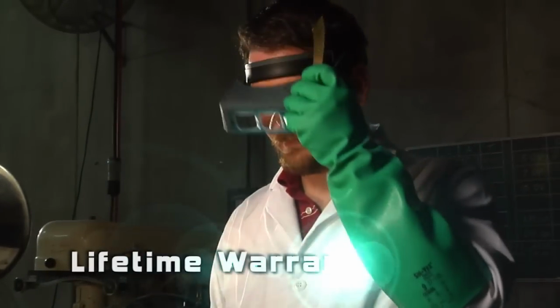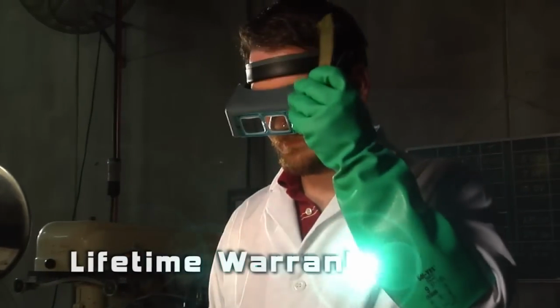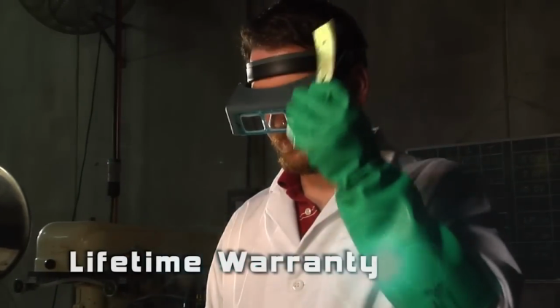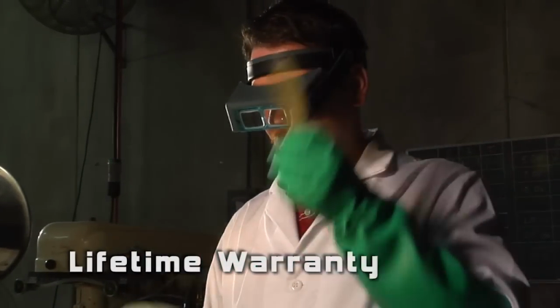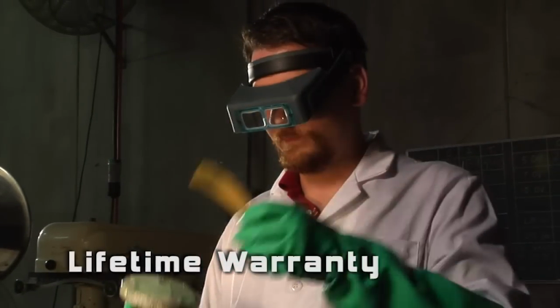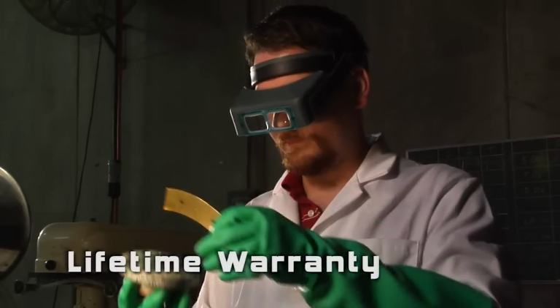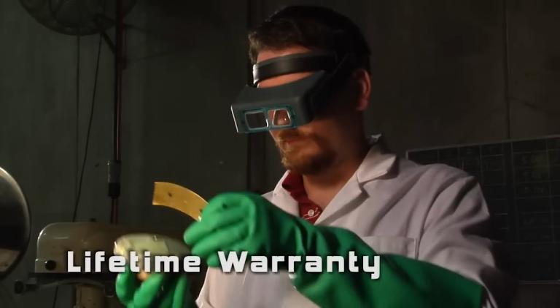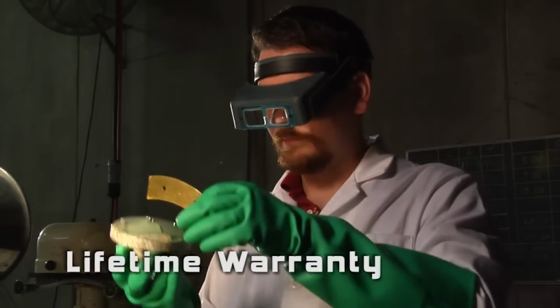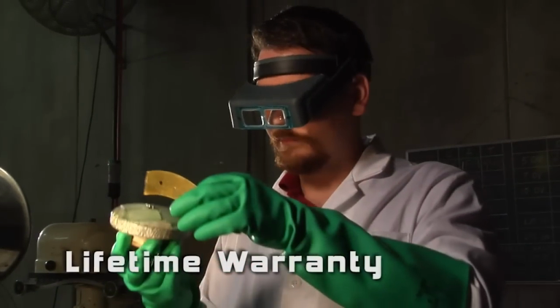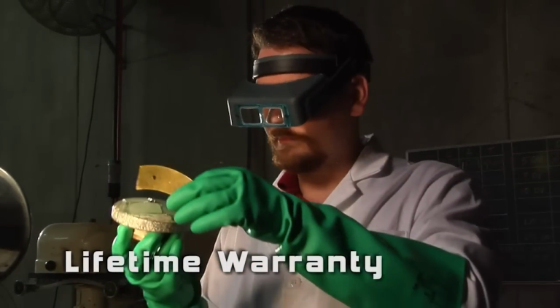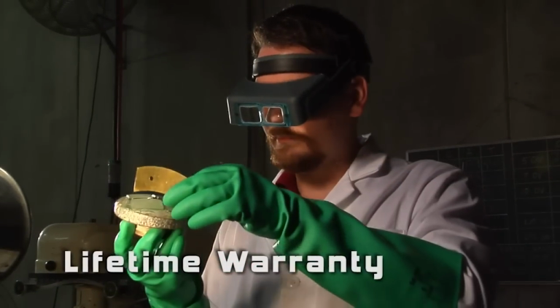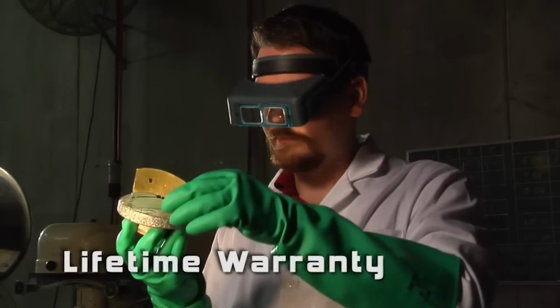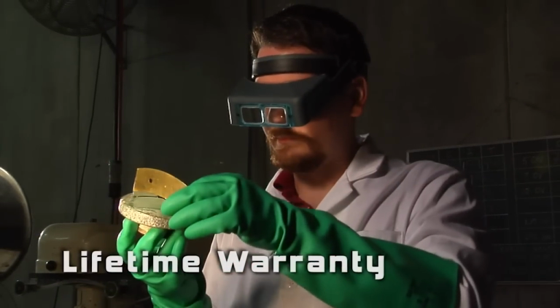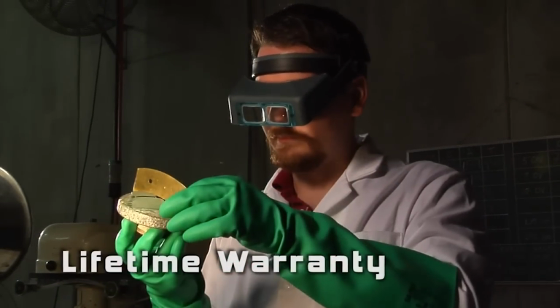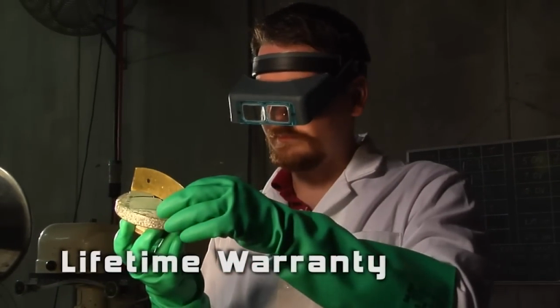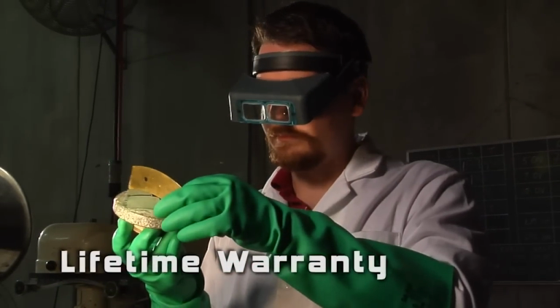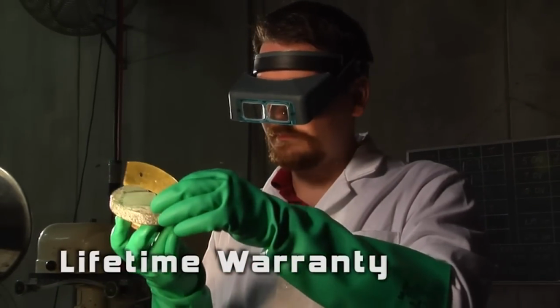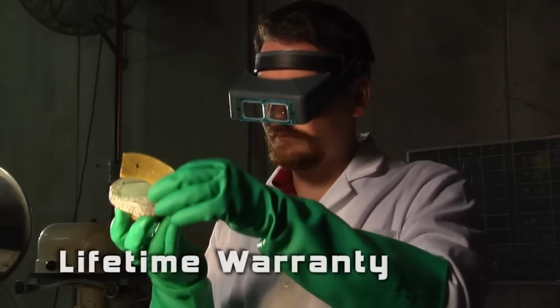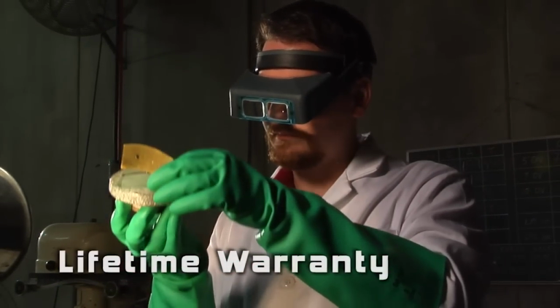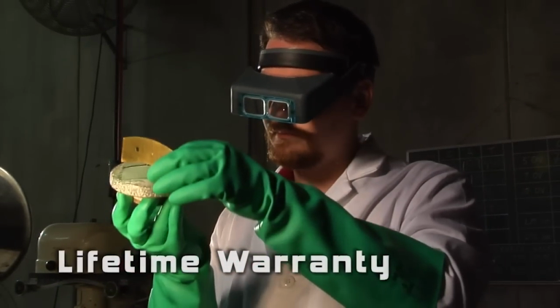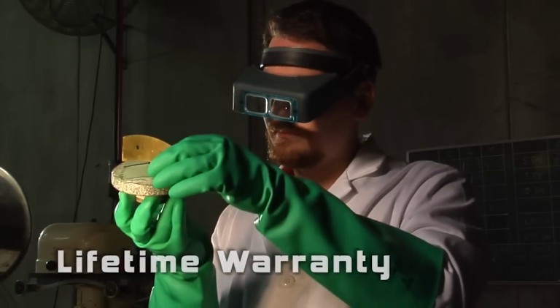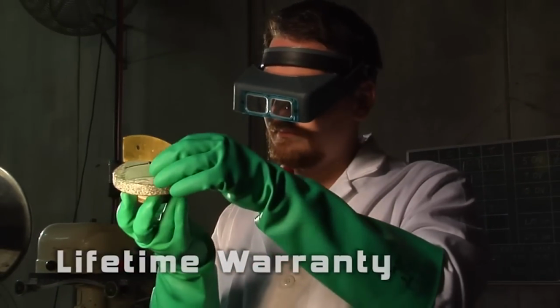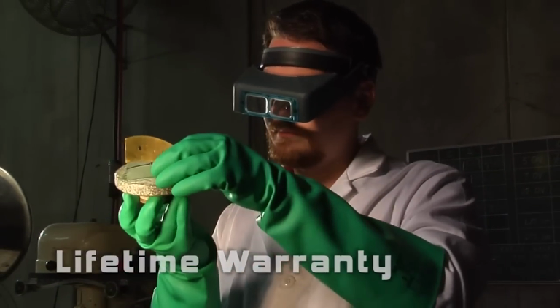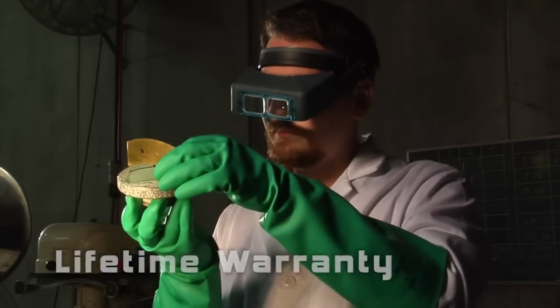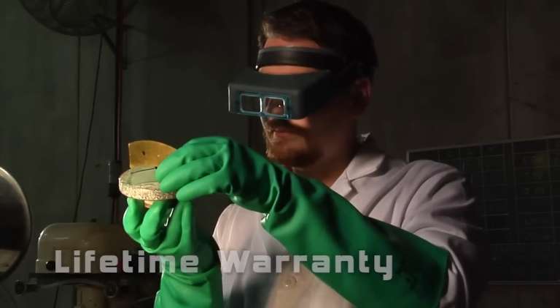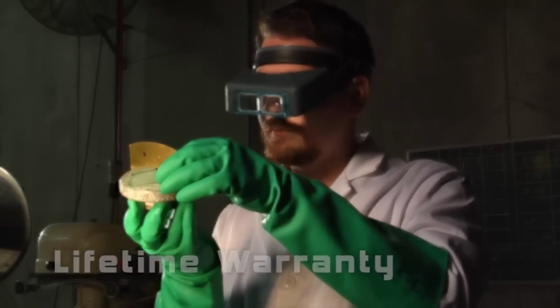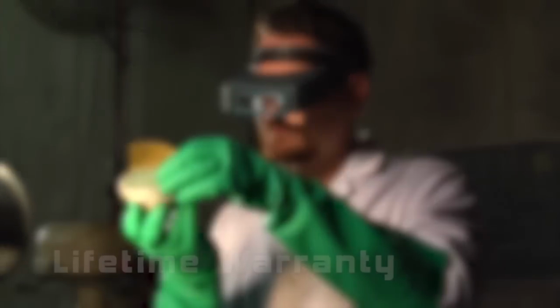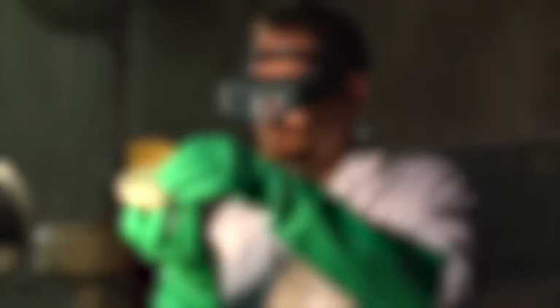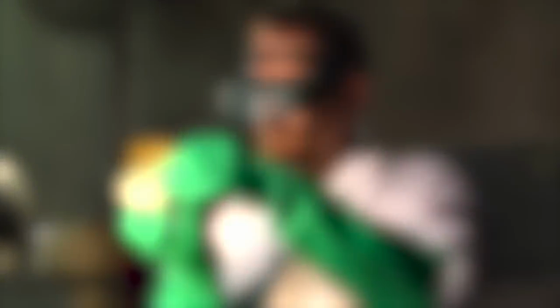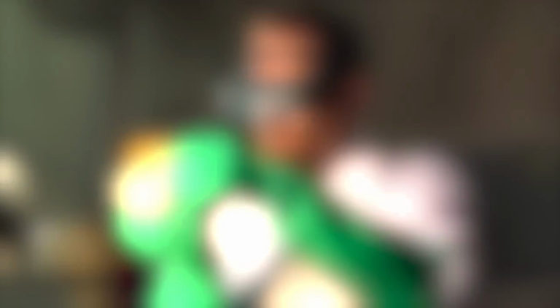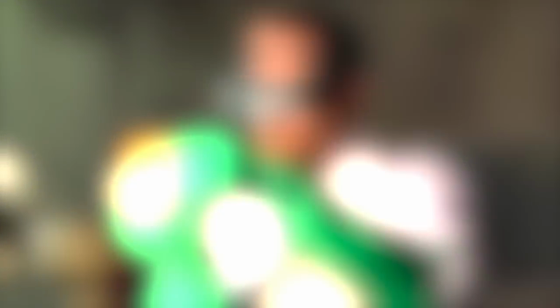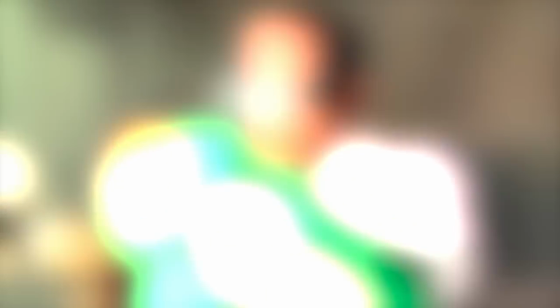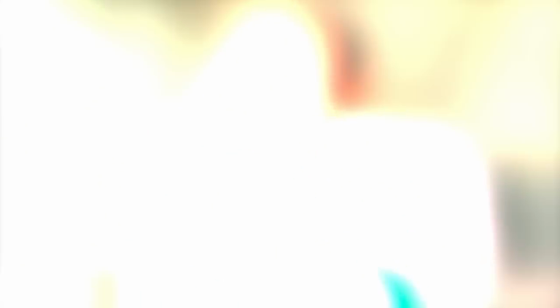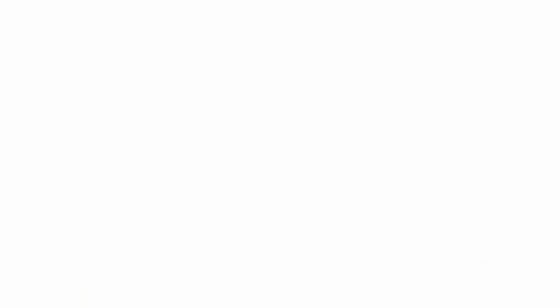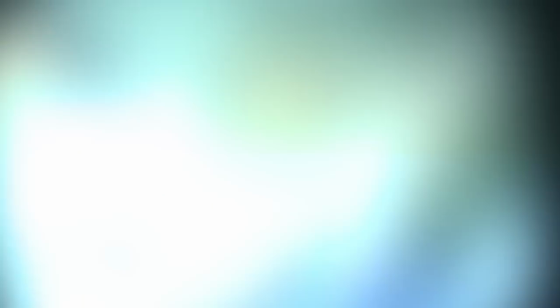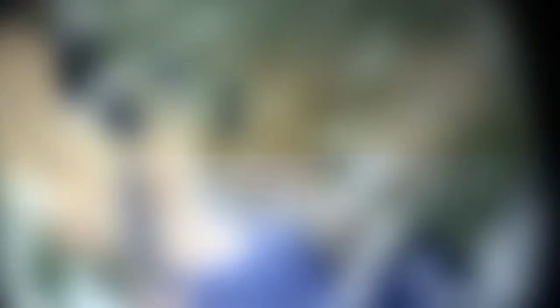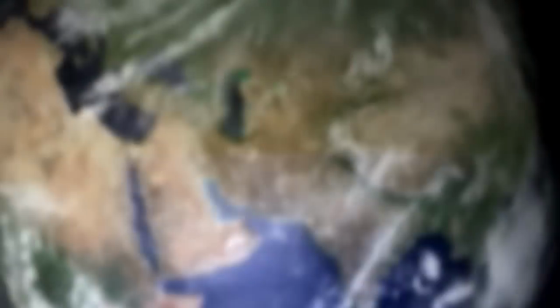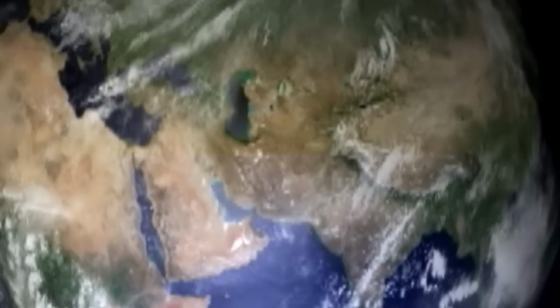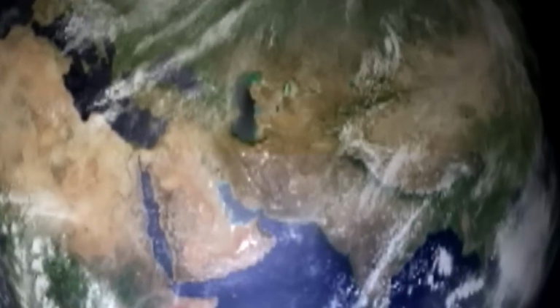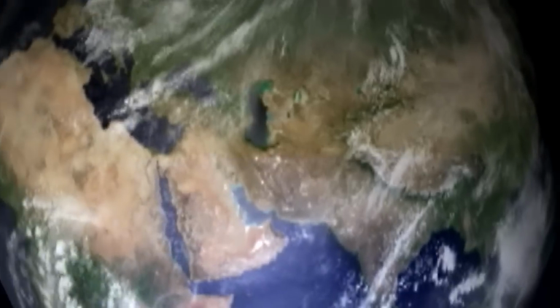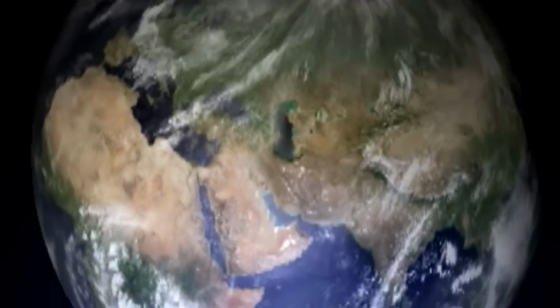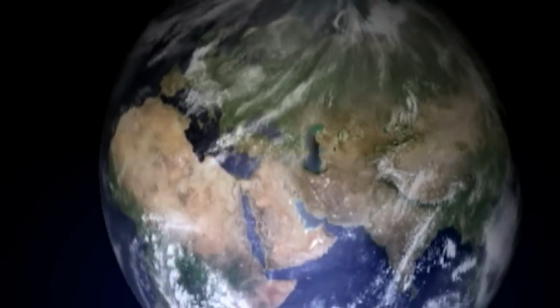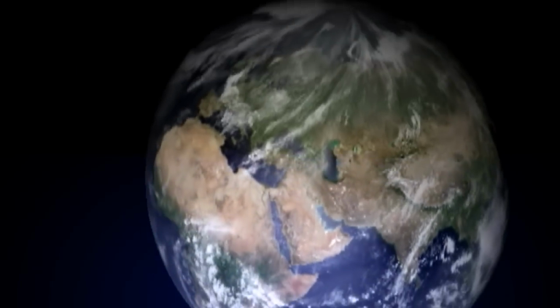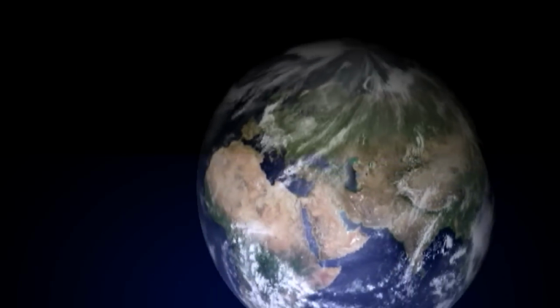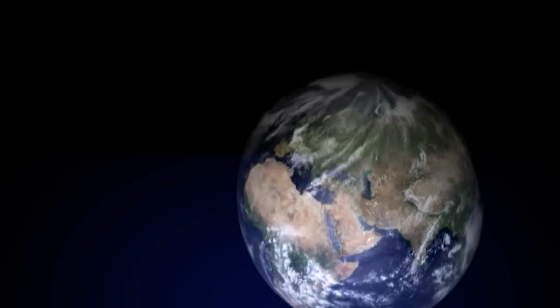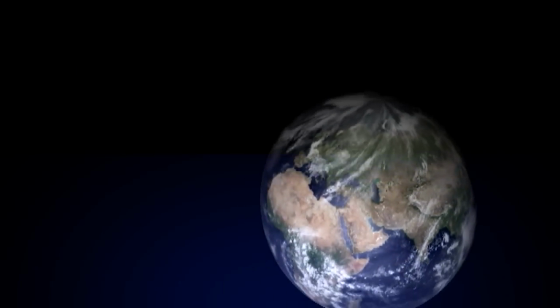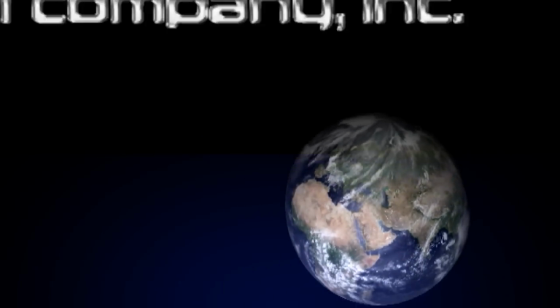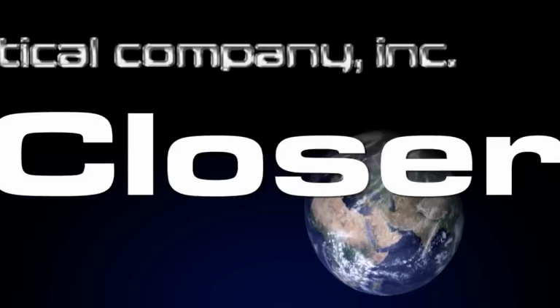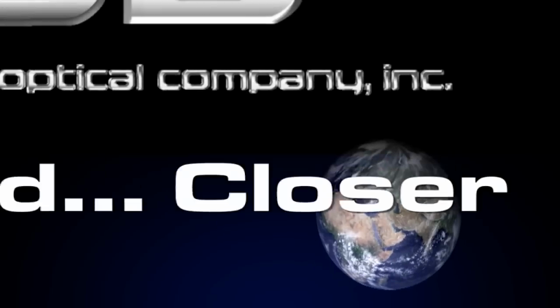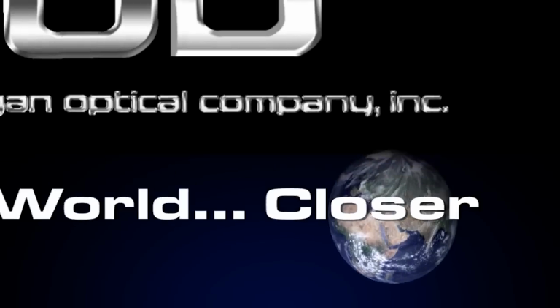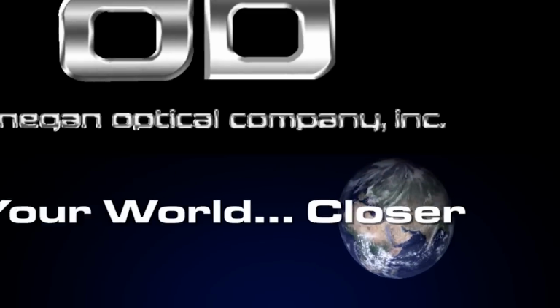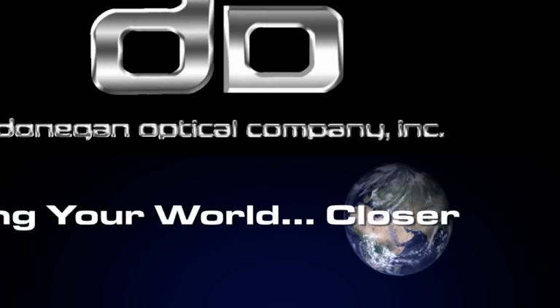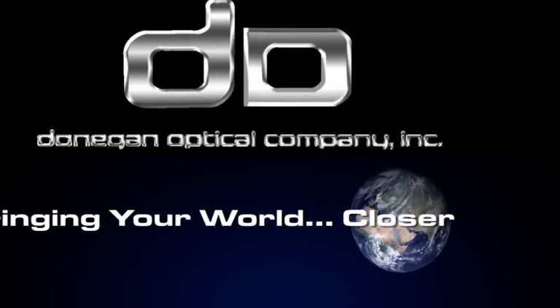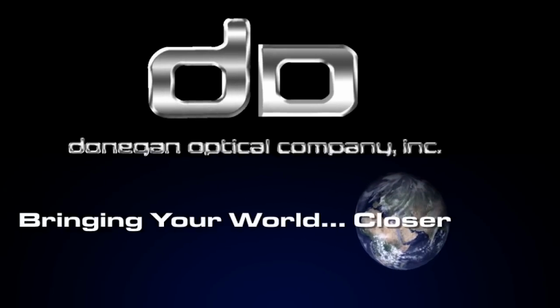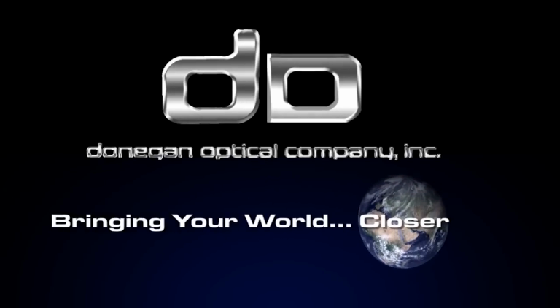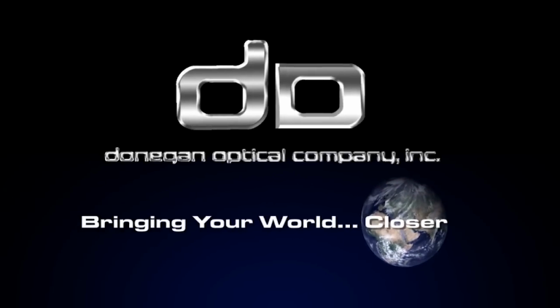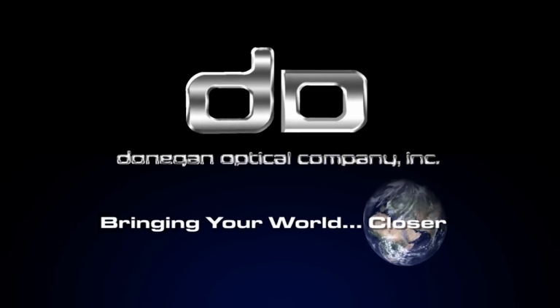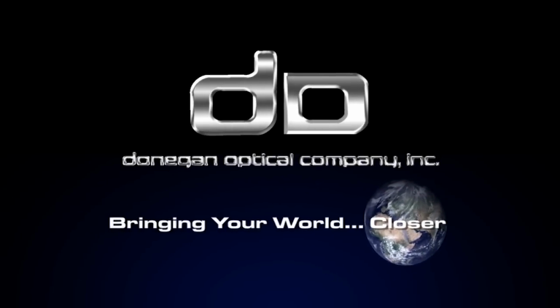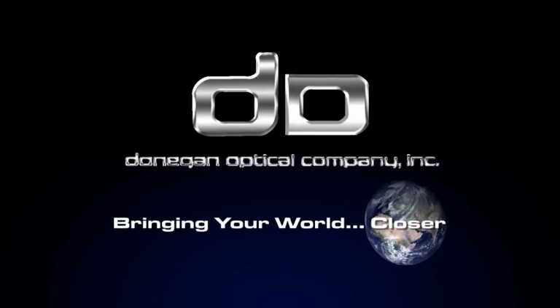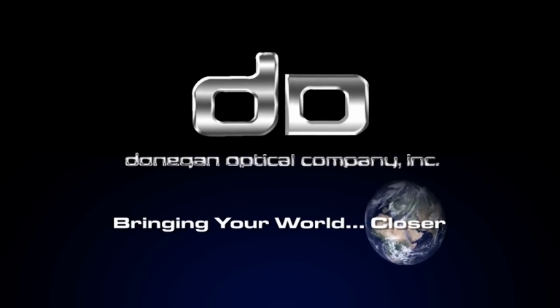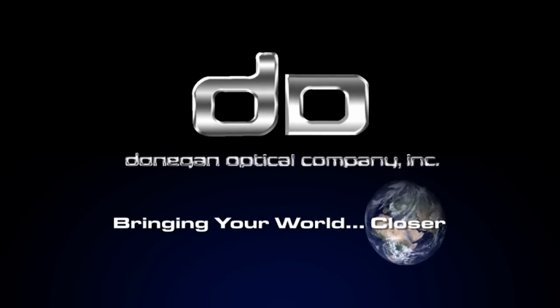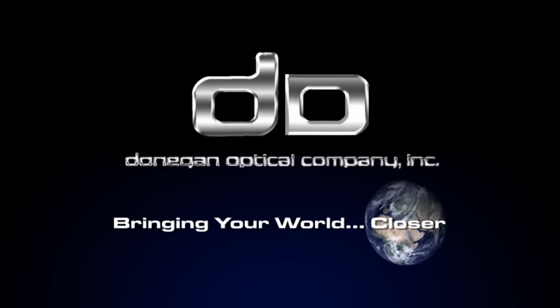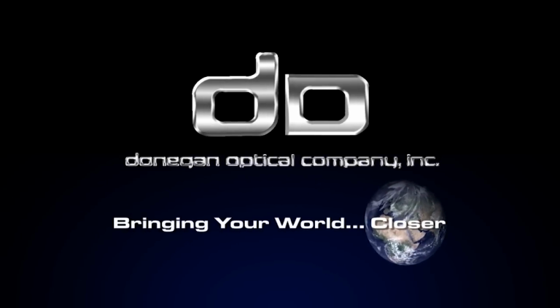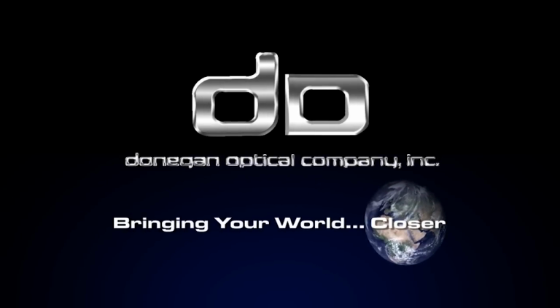We take pride in what we do, so you can take pride in what you do. Donegan Optical — bringing your world closer.